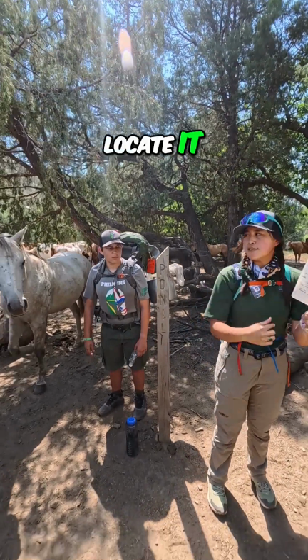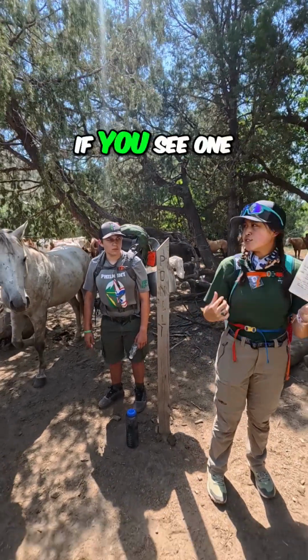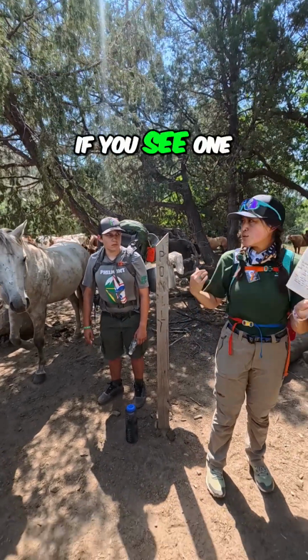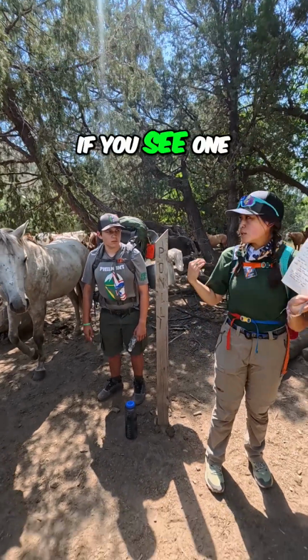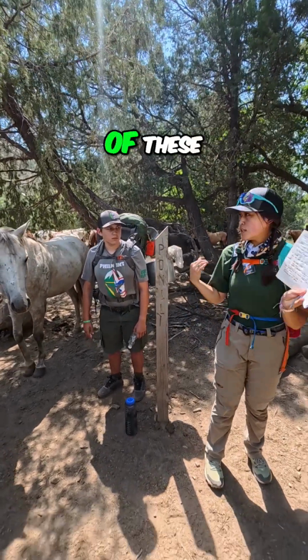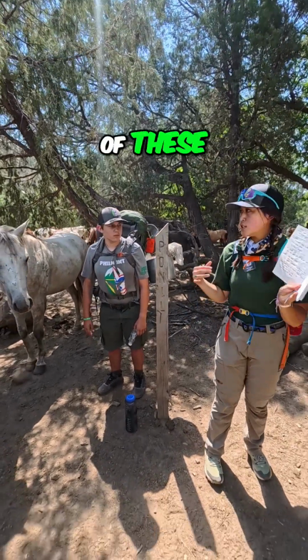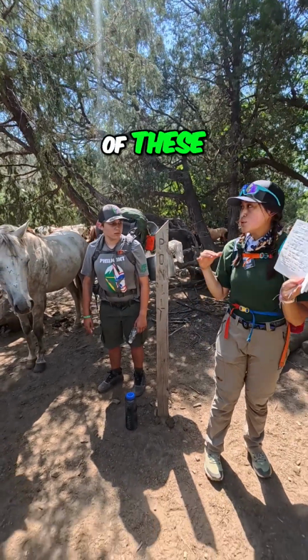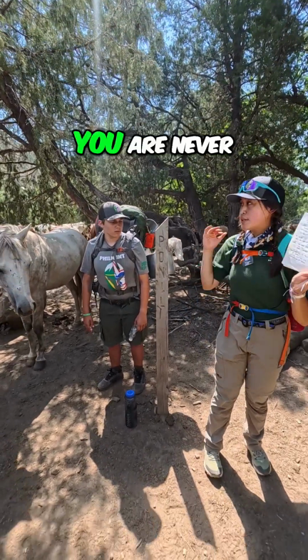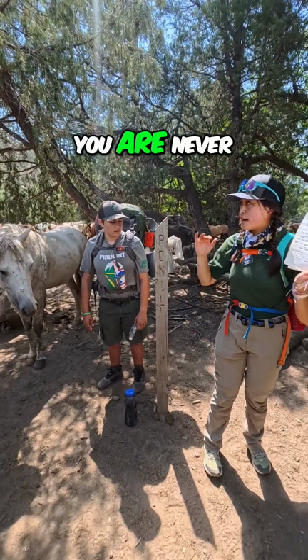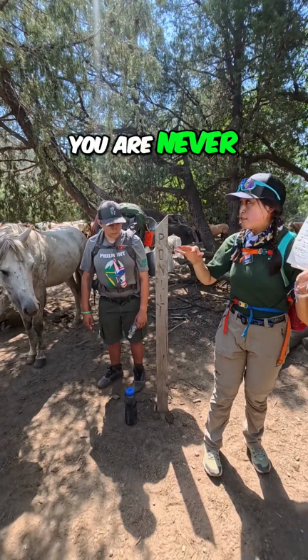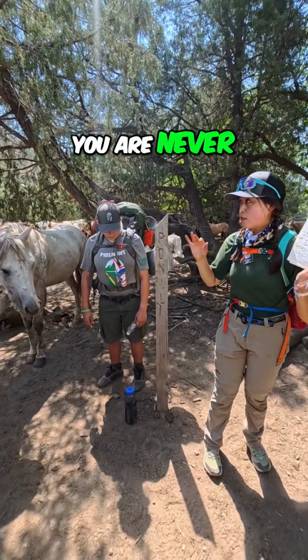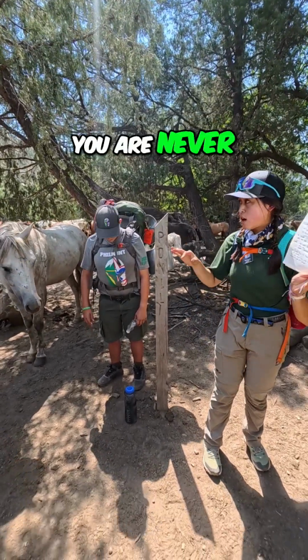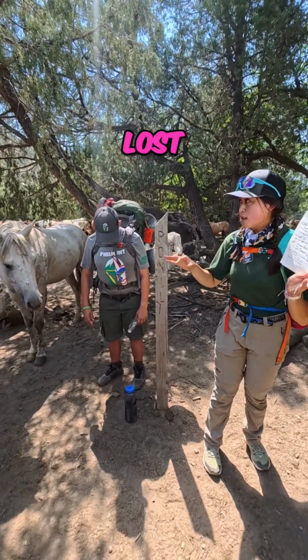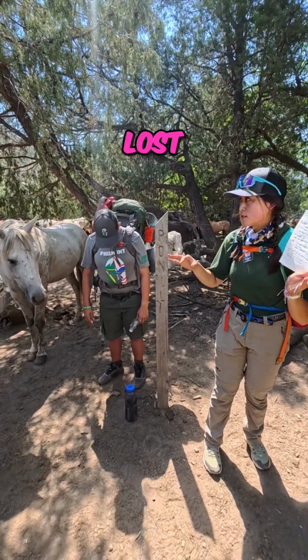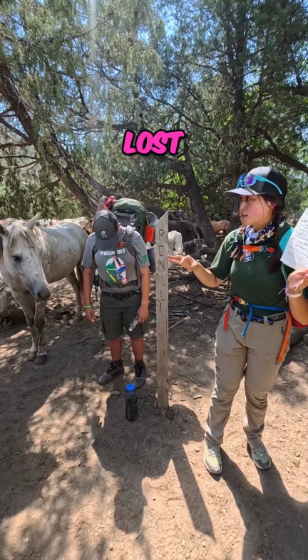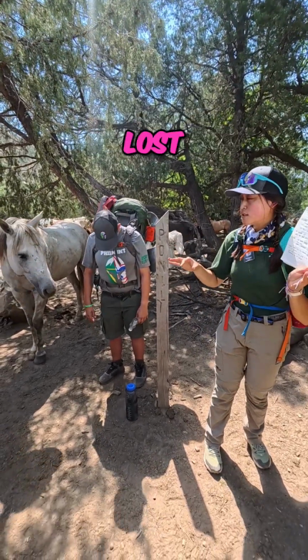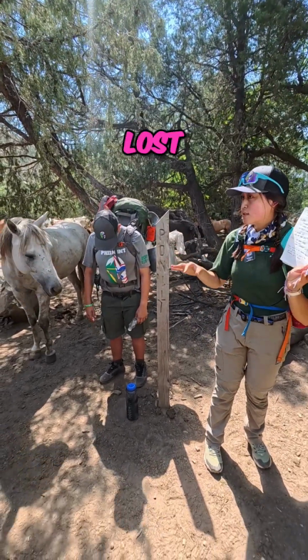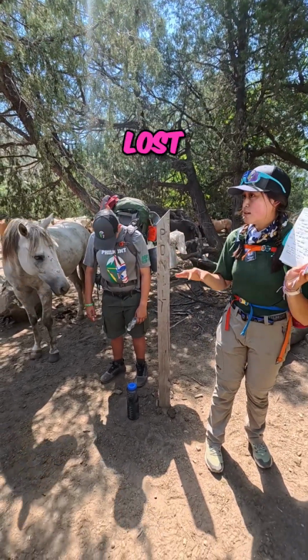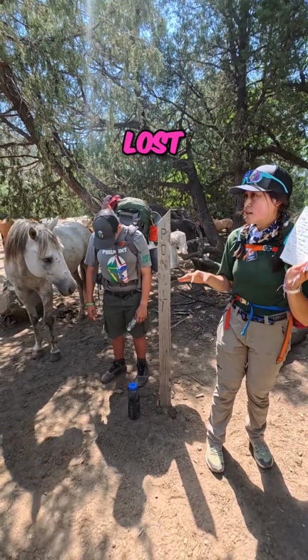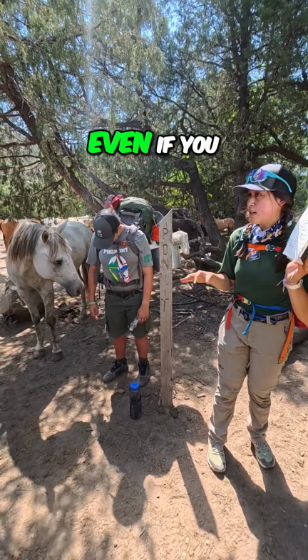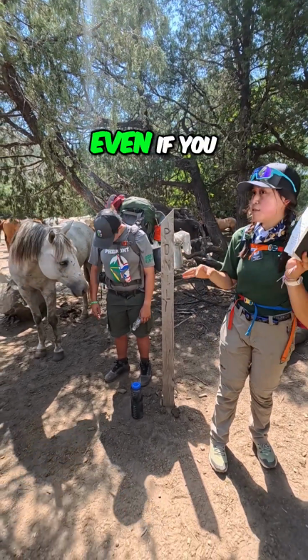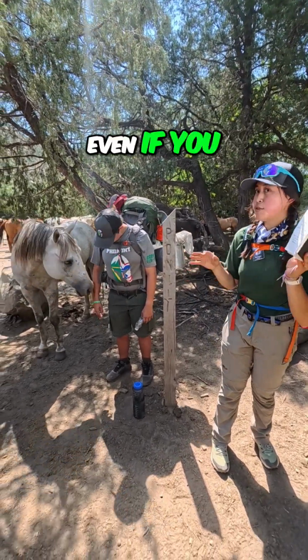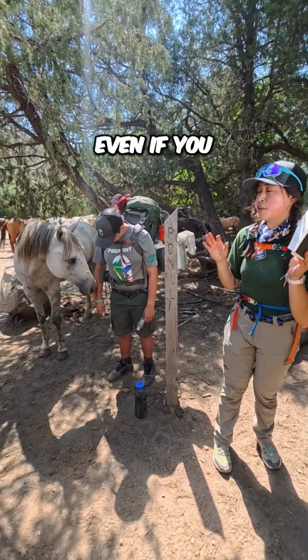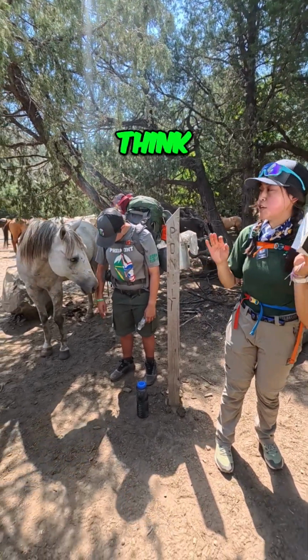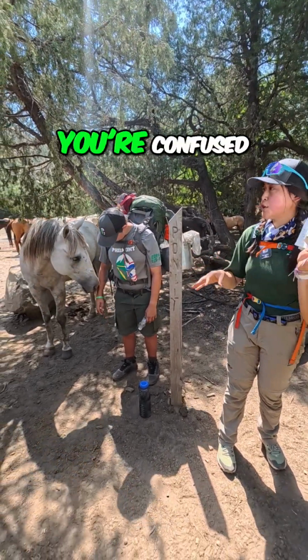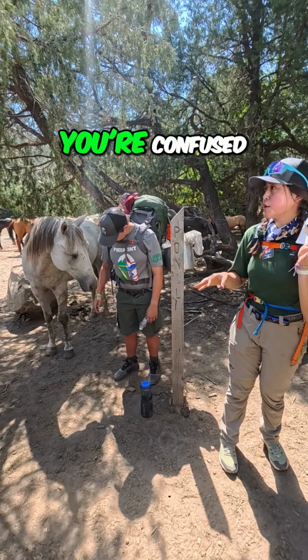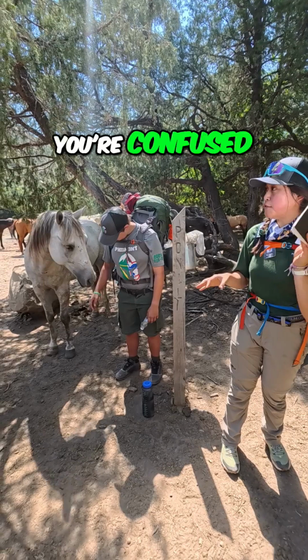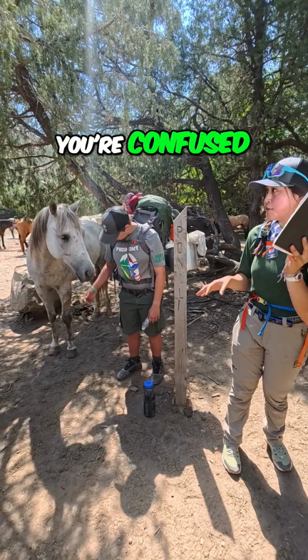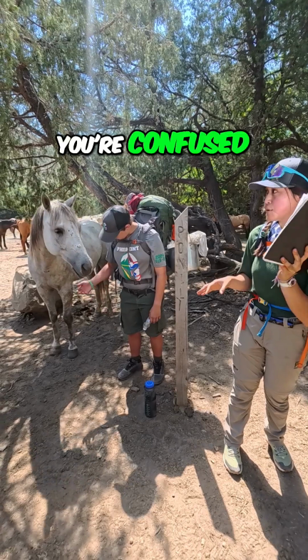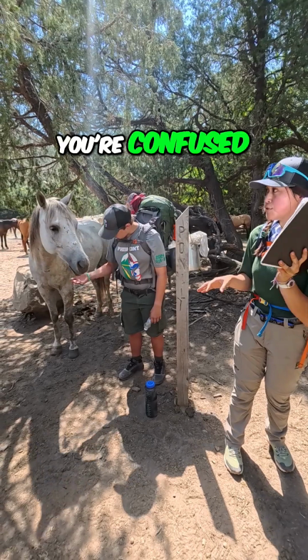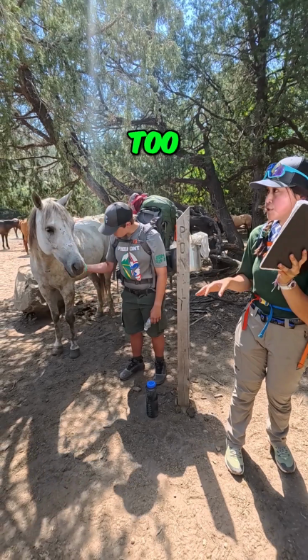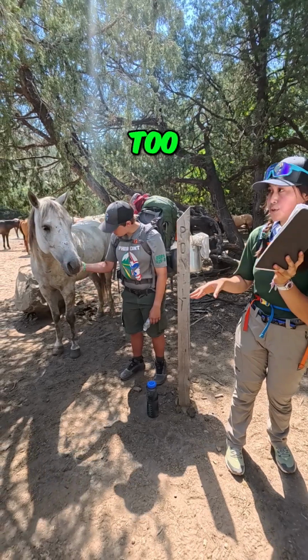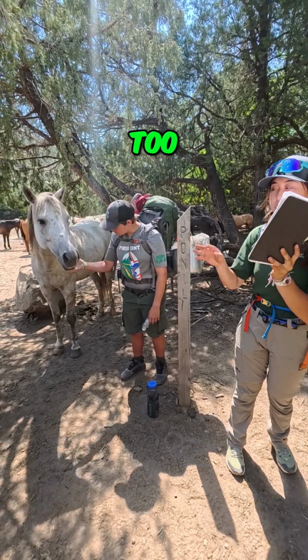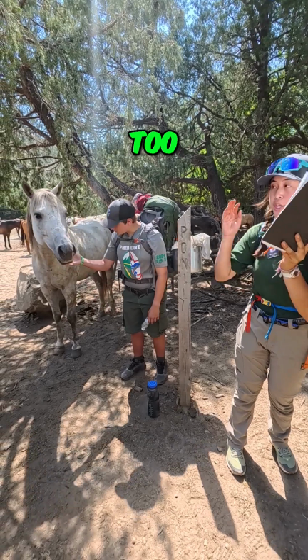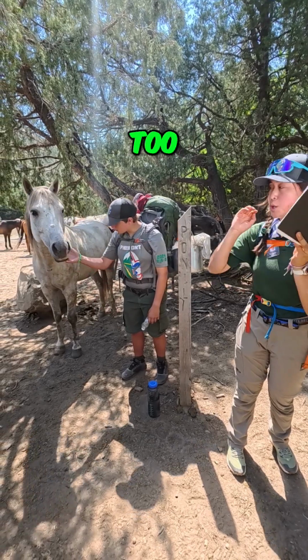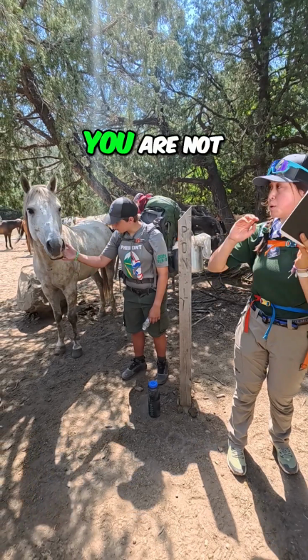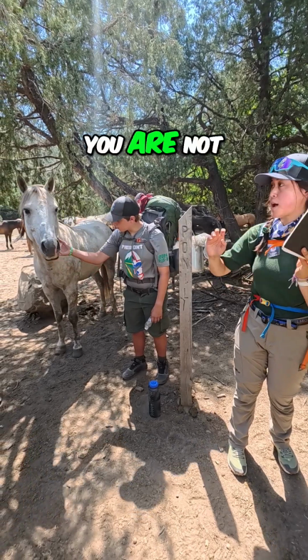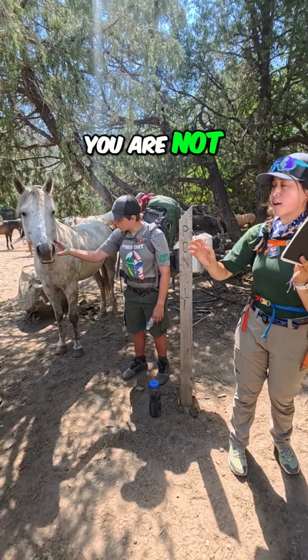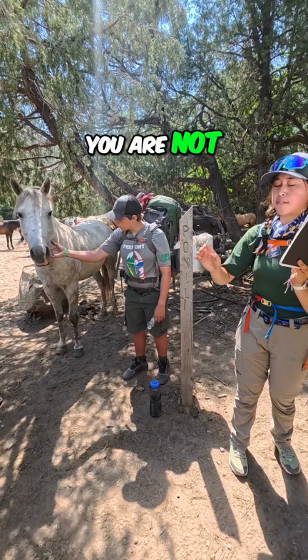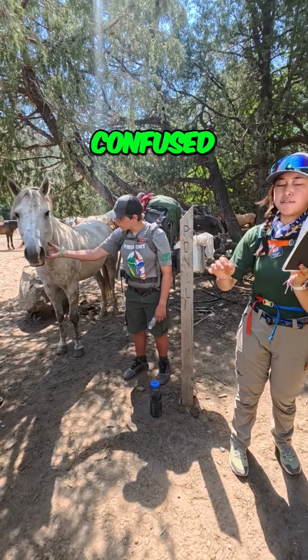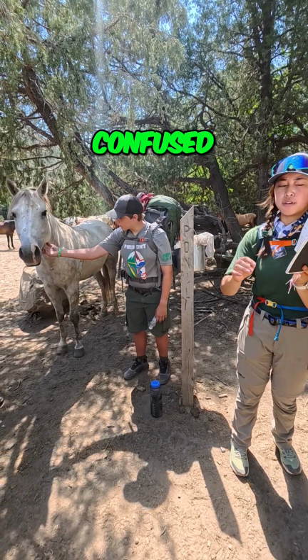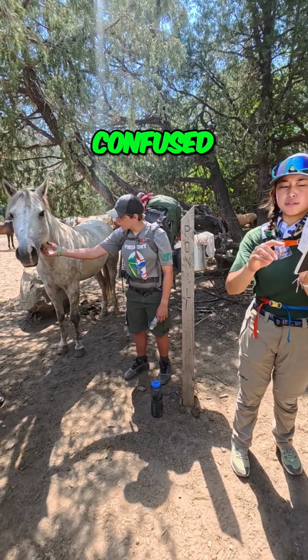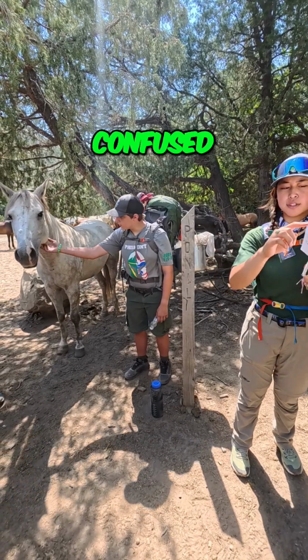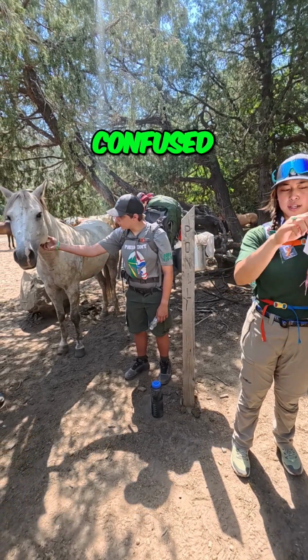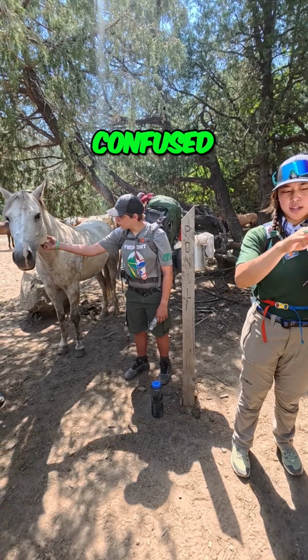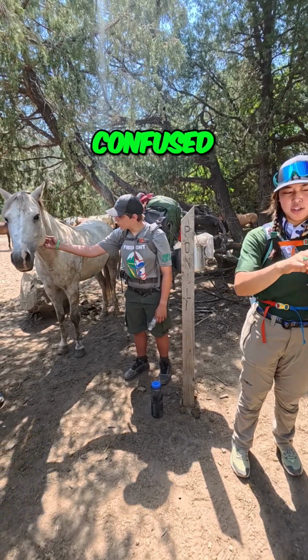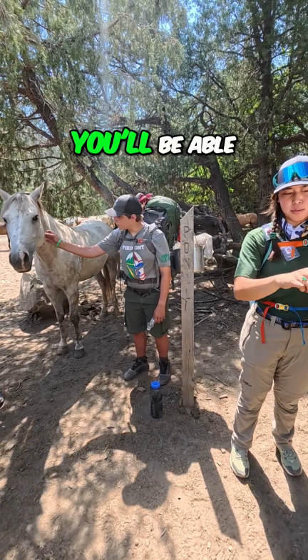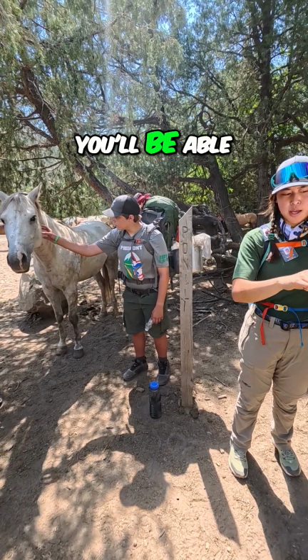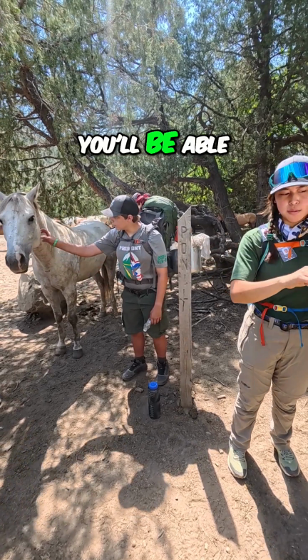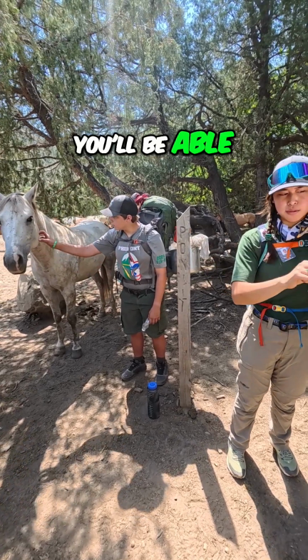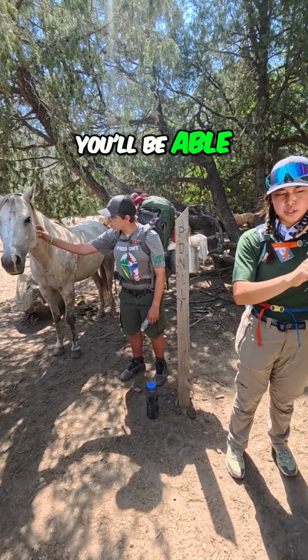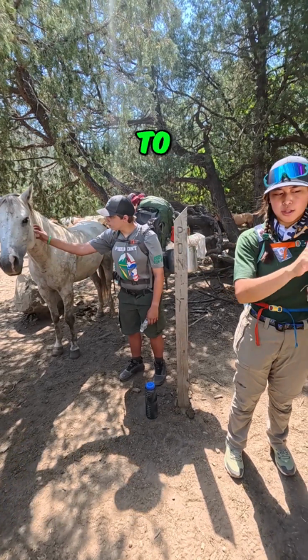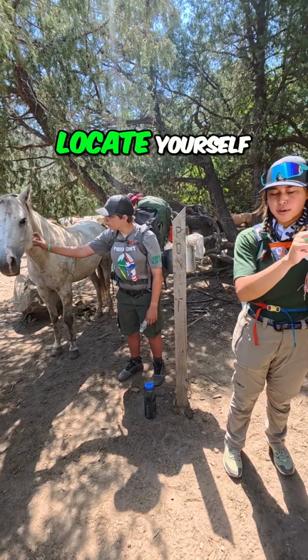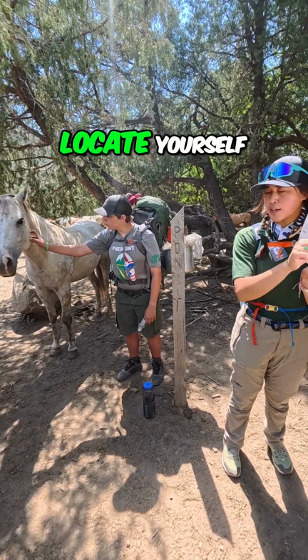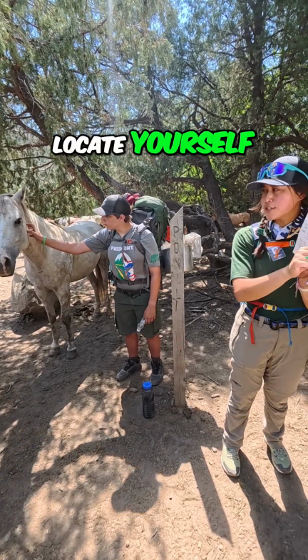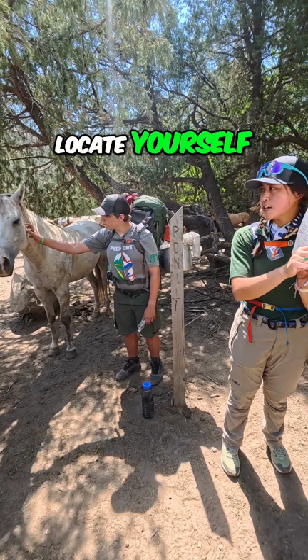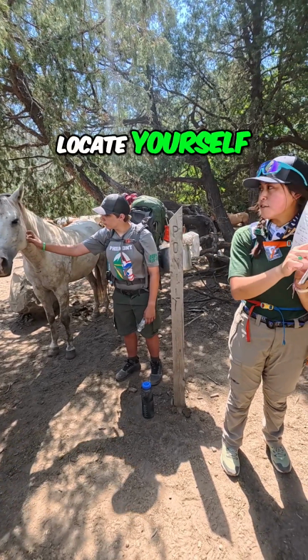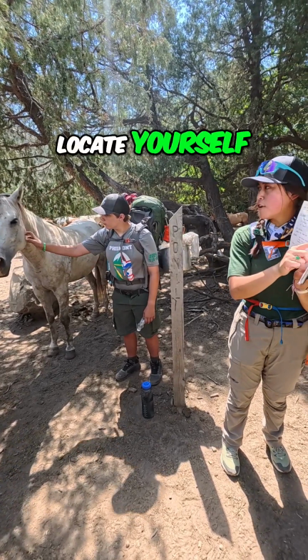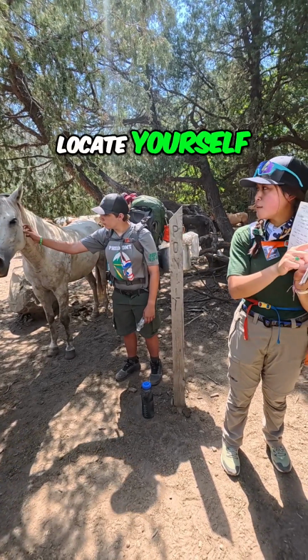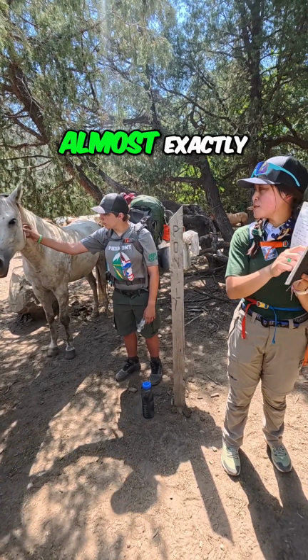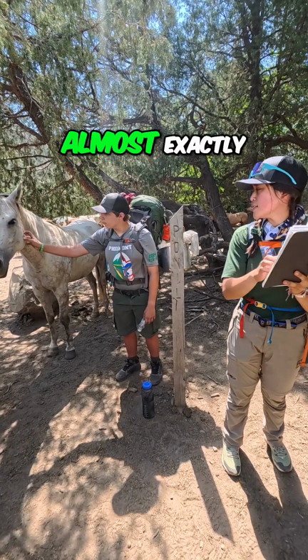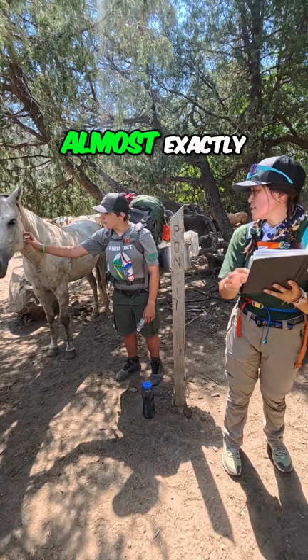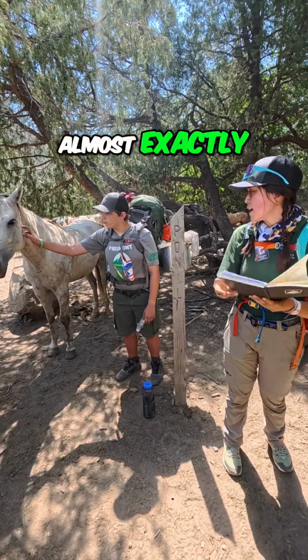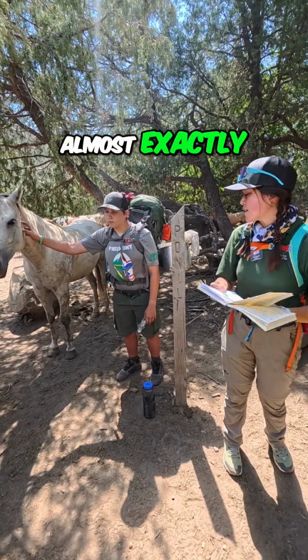If you see one of these, you are never lost. Even if you think you're confused, you are not confused. You'll be able to locate yourself almost exactly.